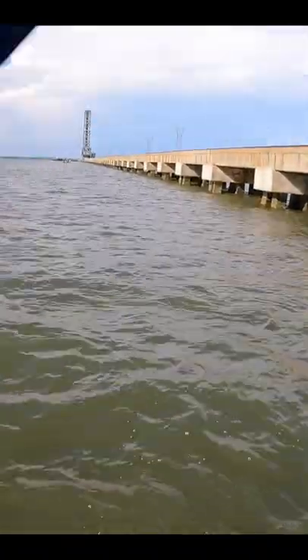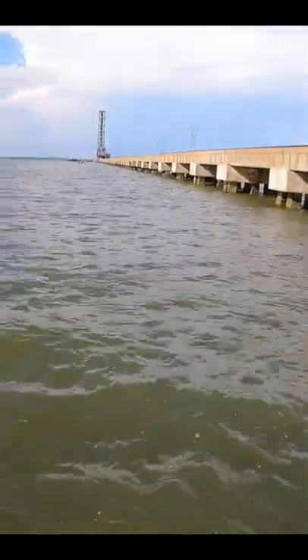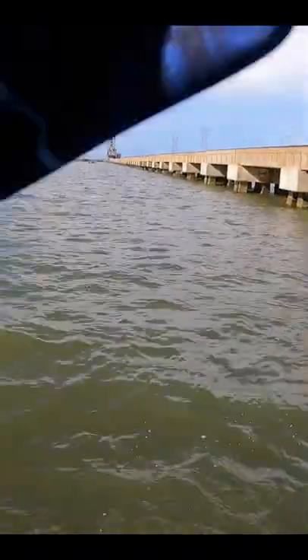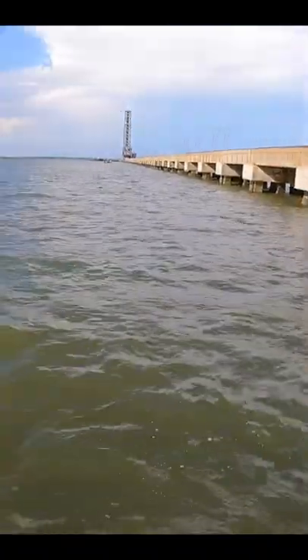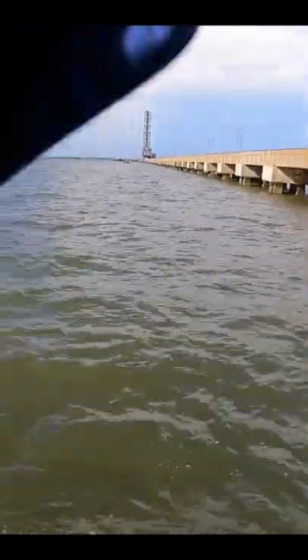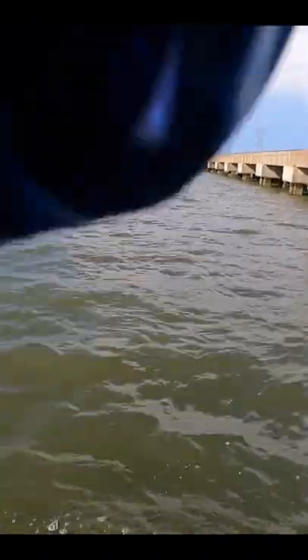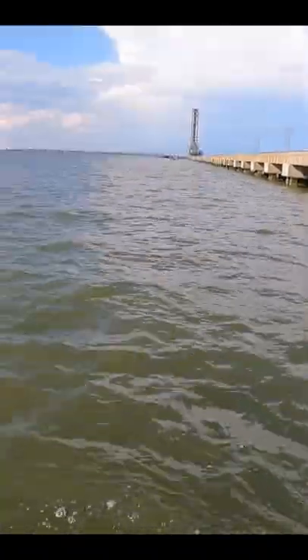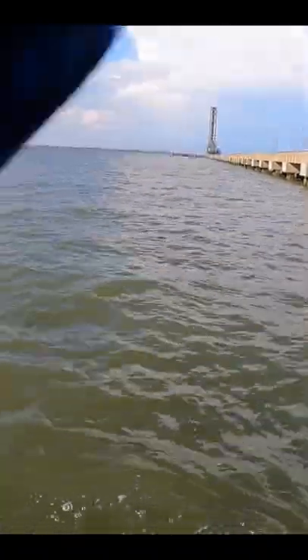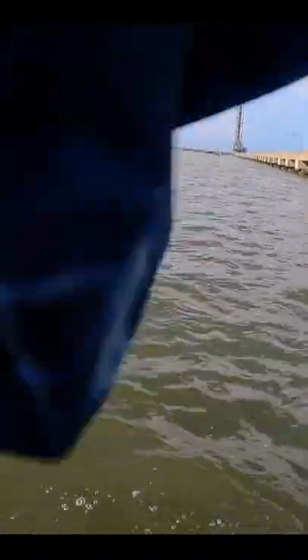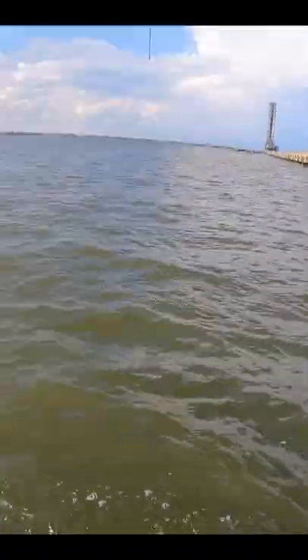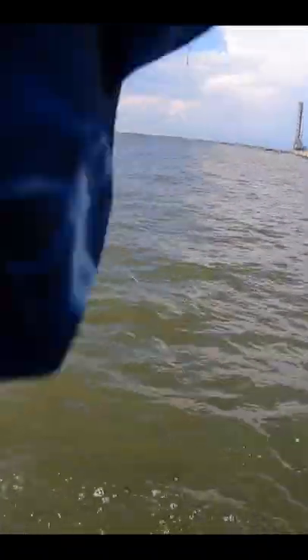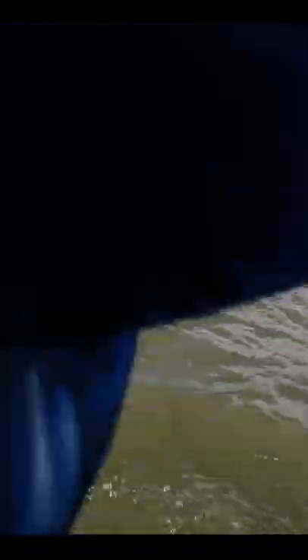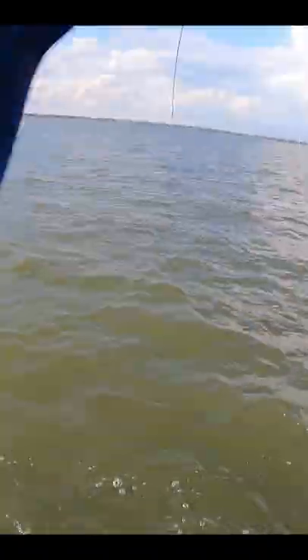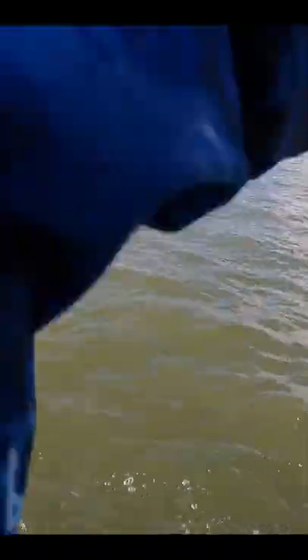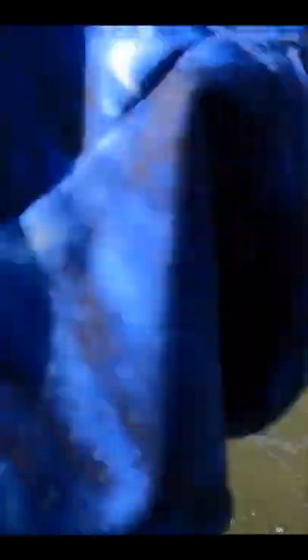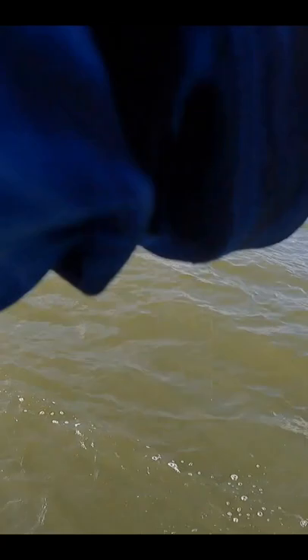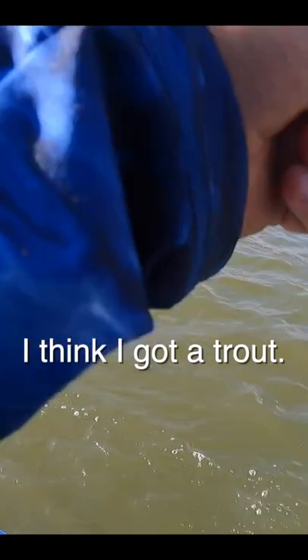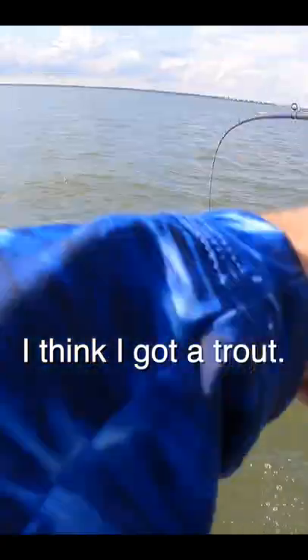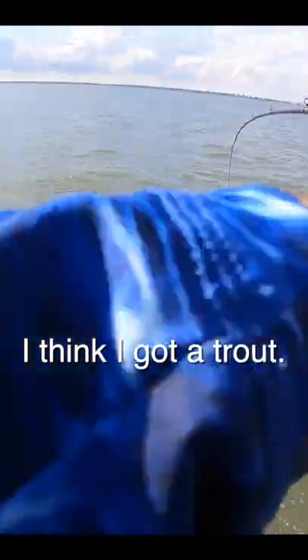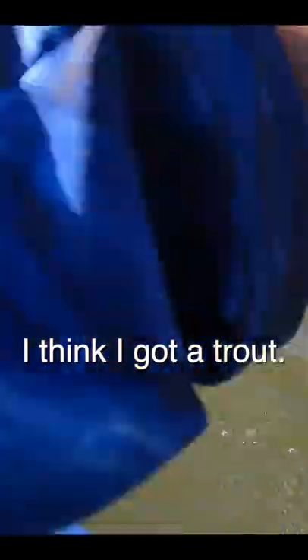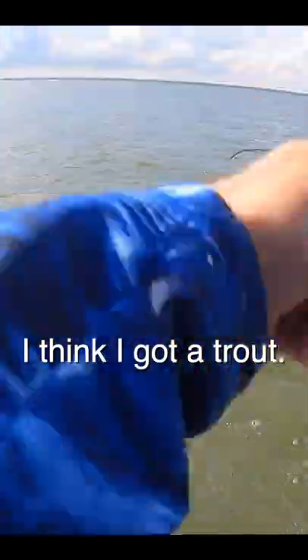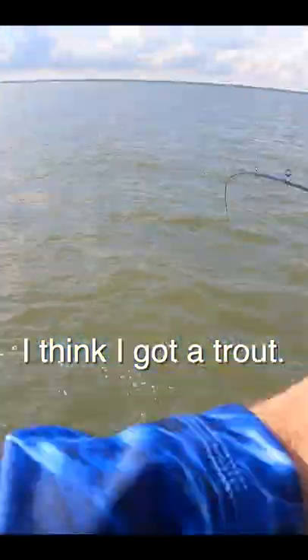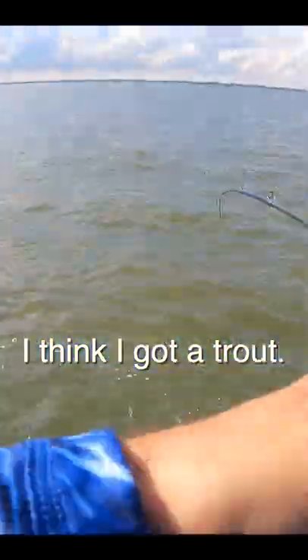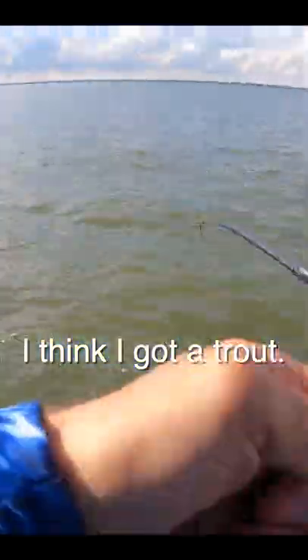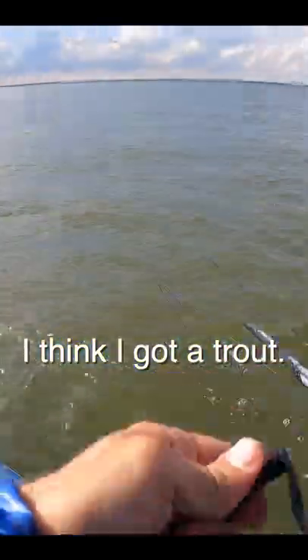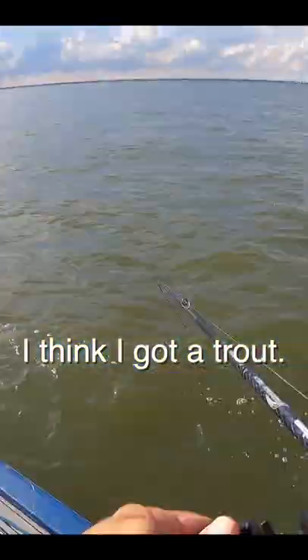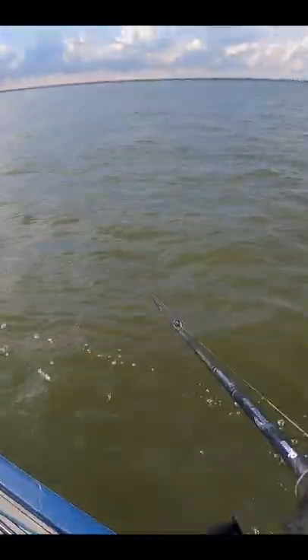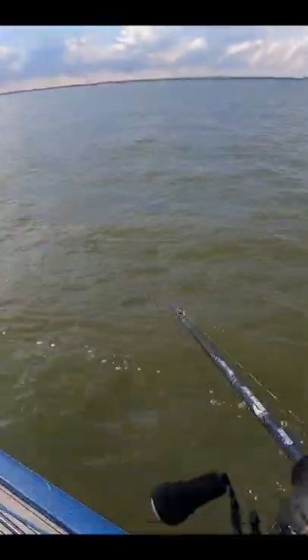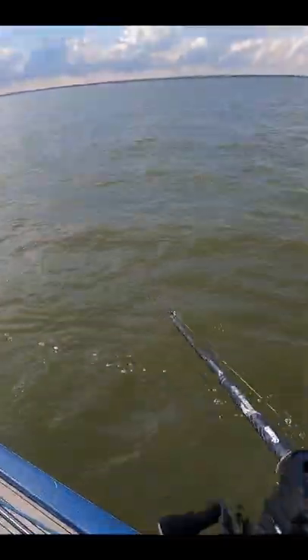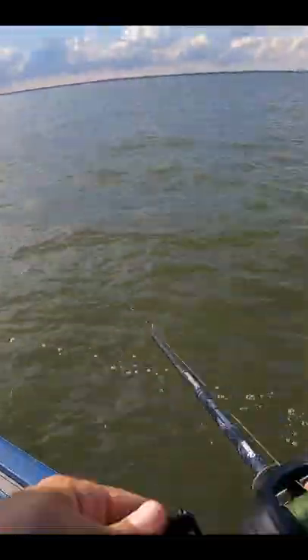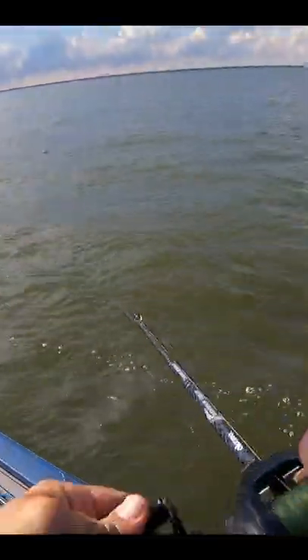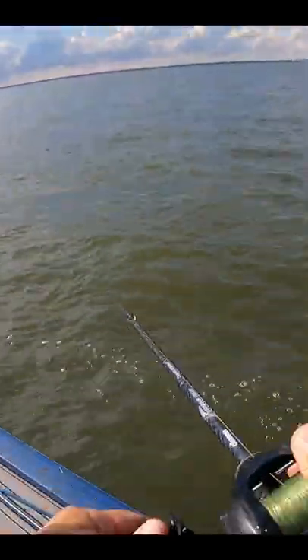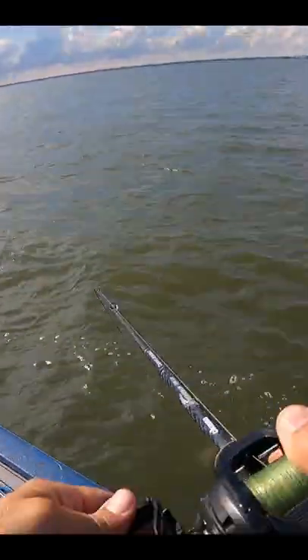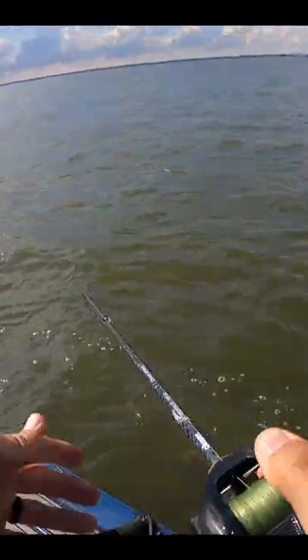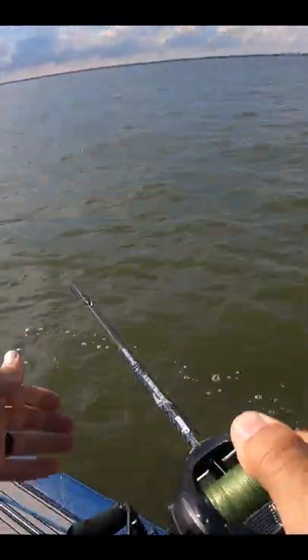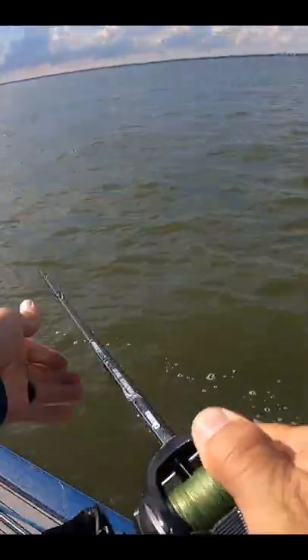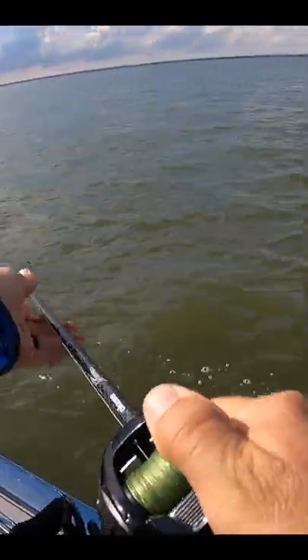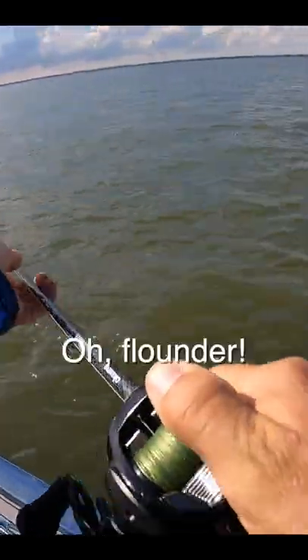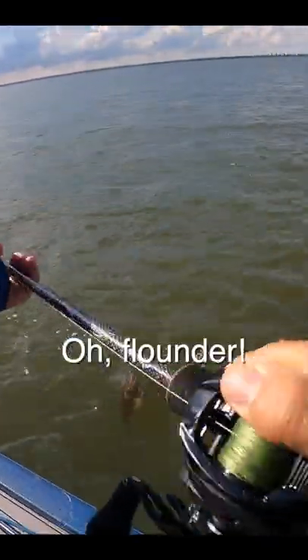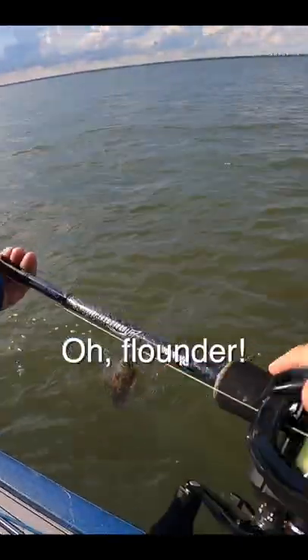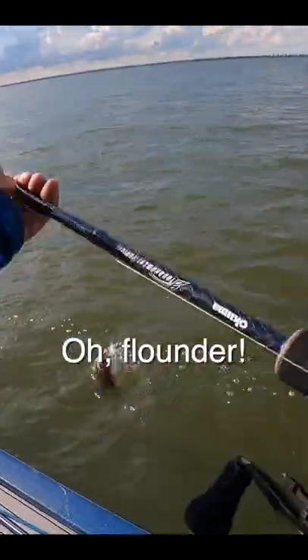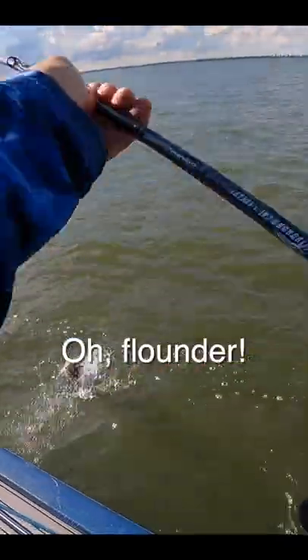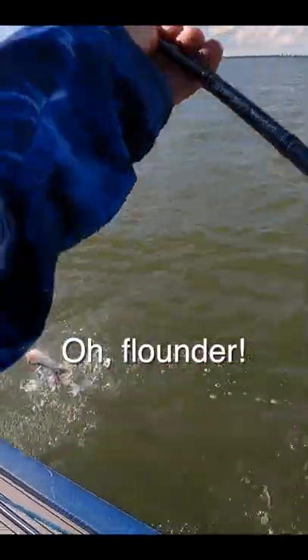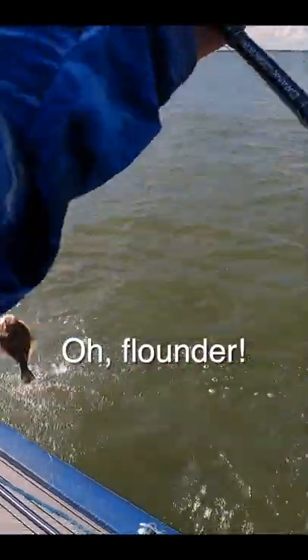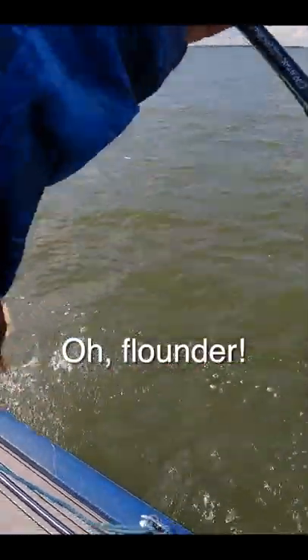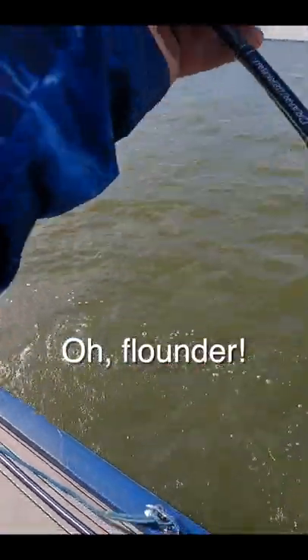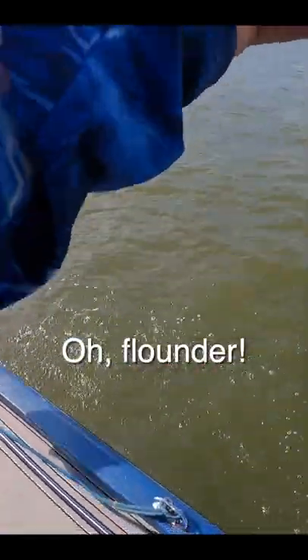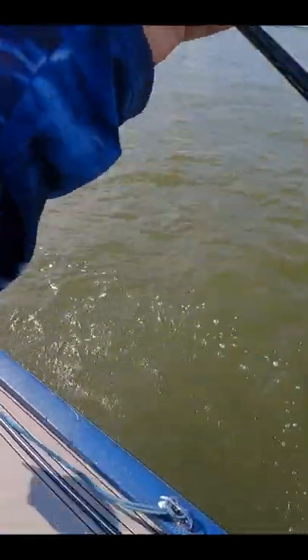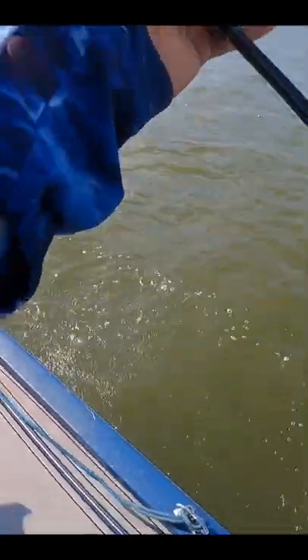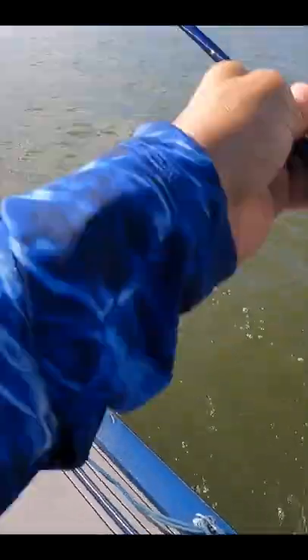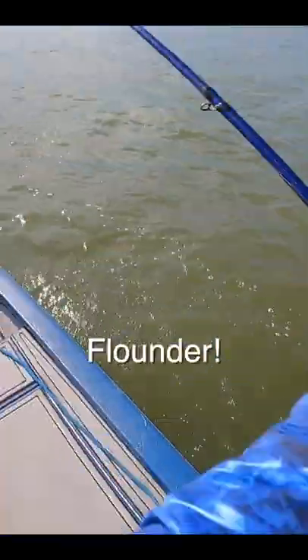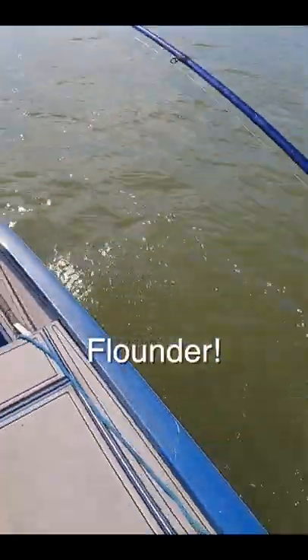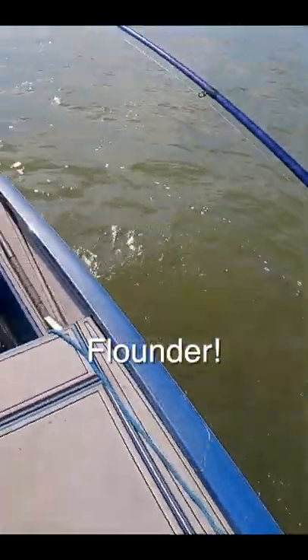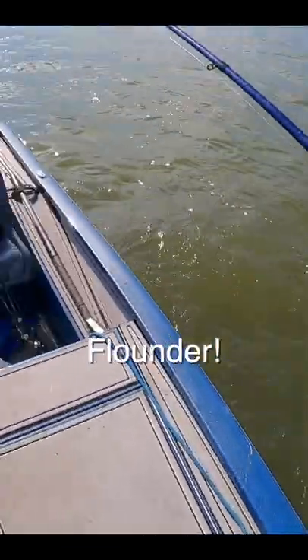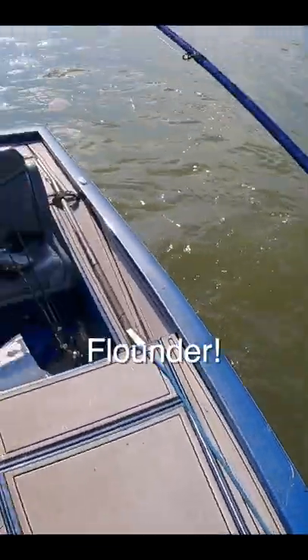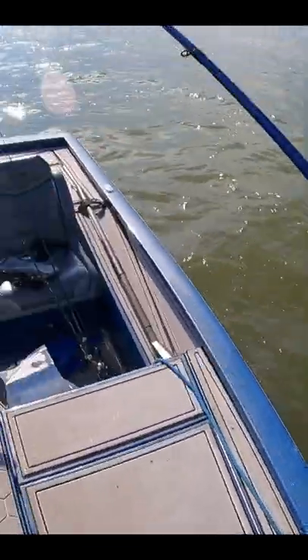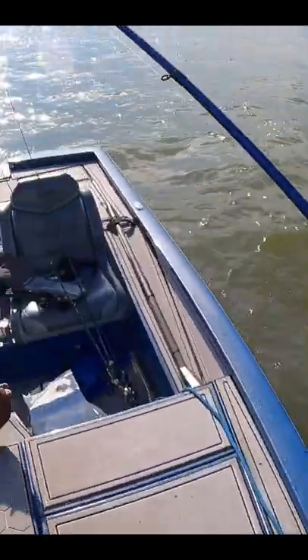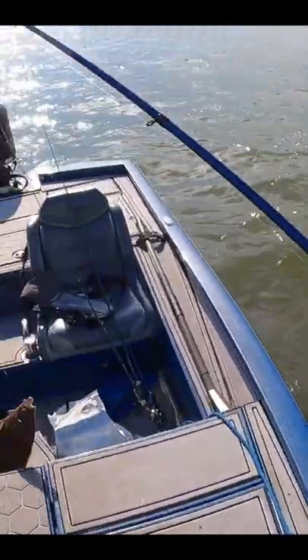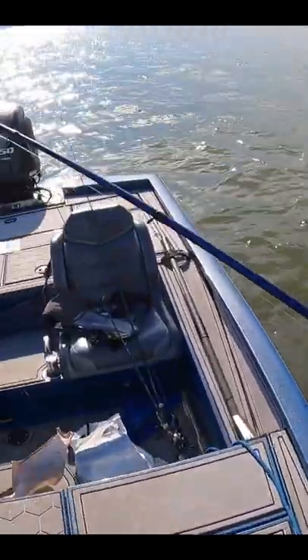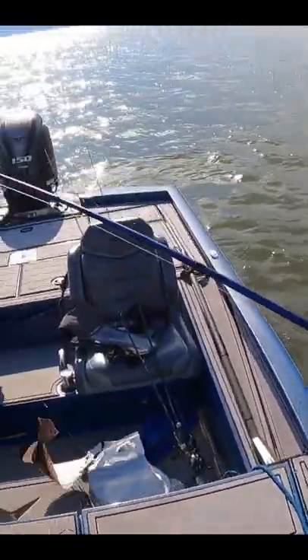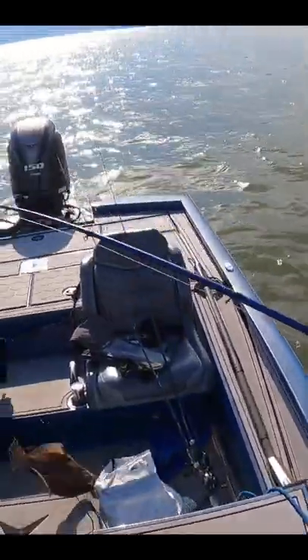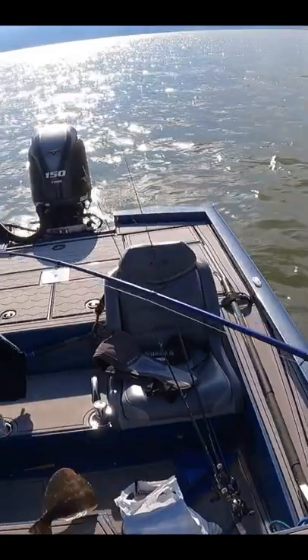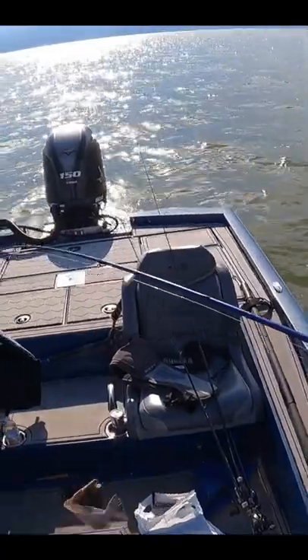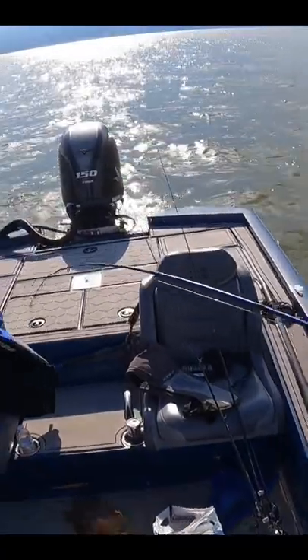Yeah? What you got? I think I got a trout. Oh, flounder! Oh, damn. Flounder! There we go.